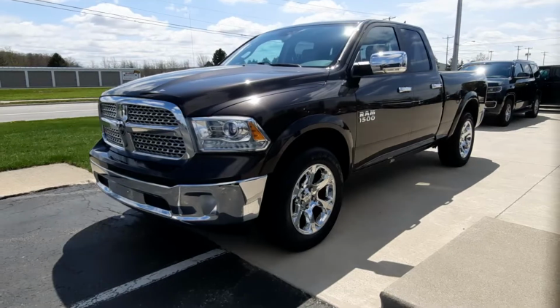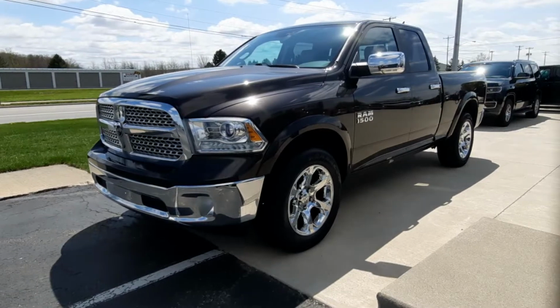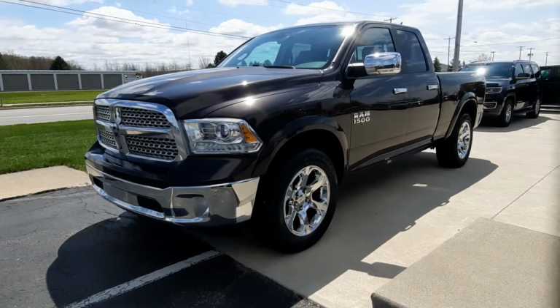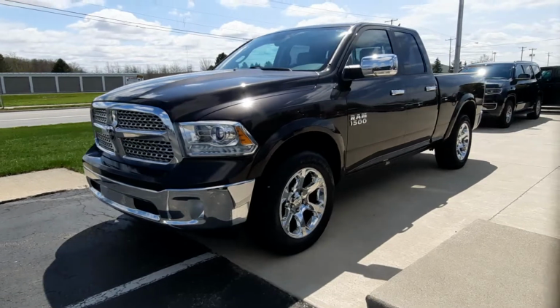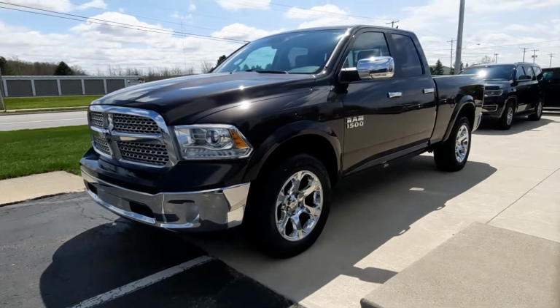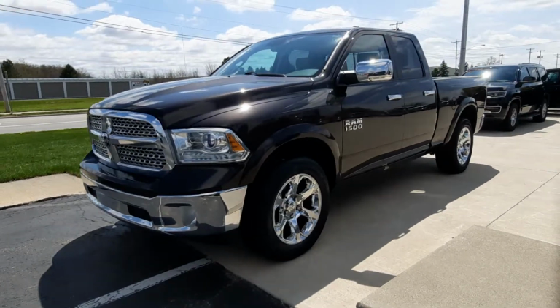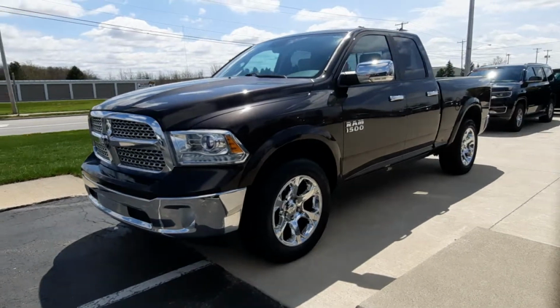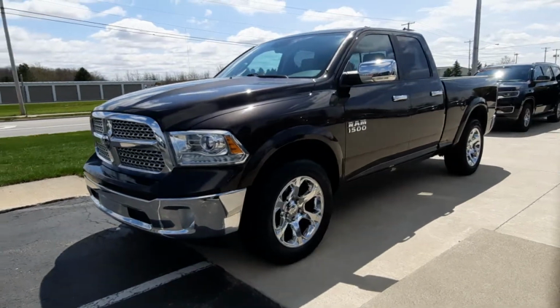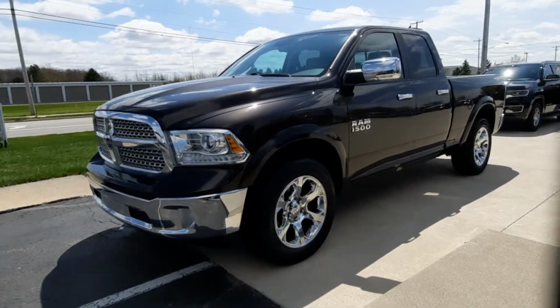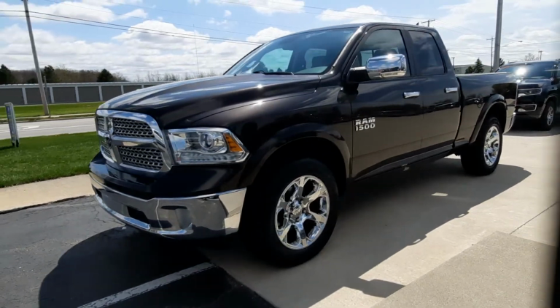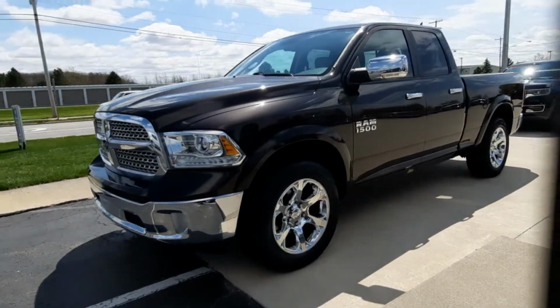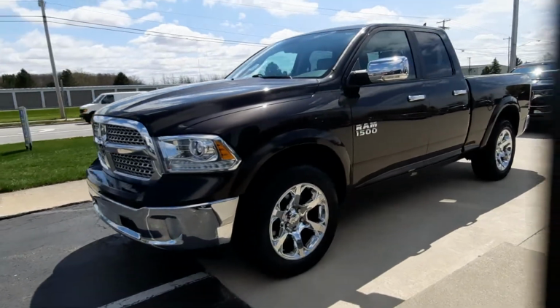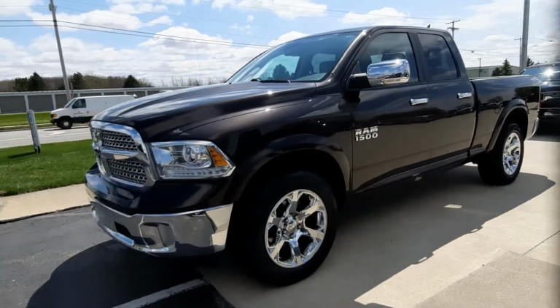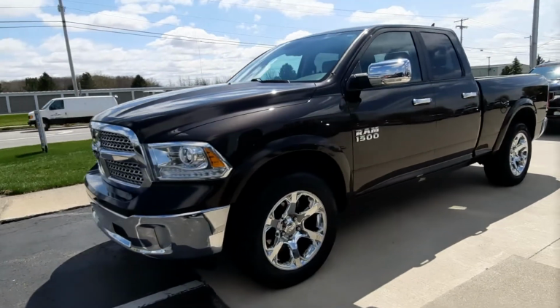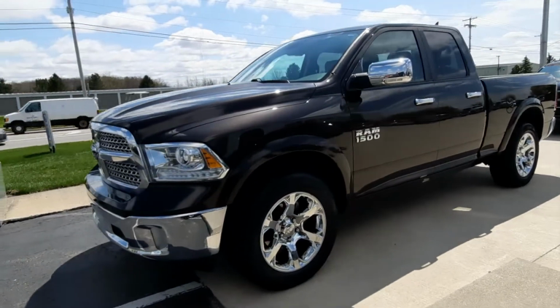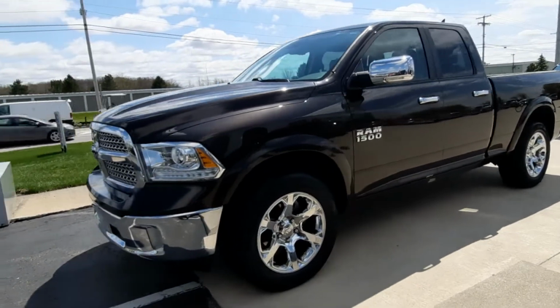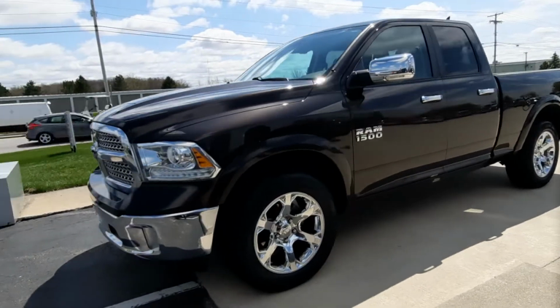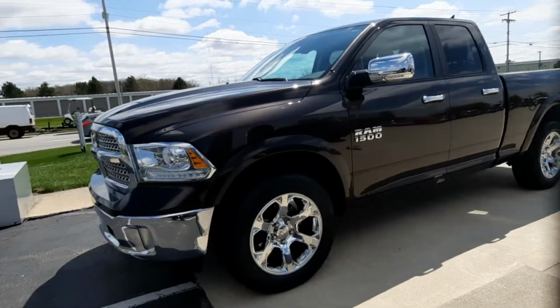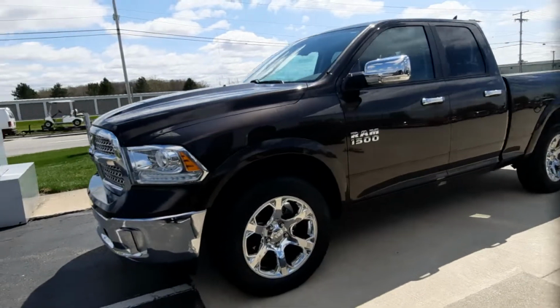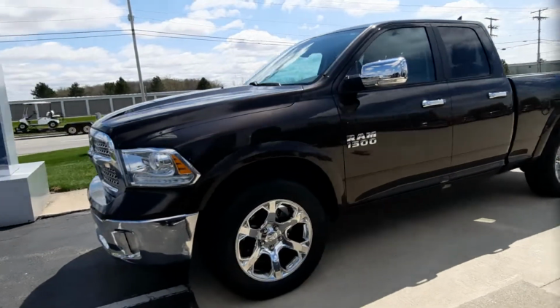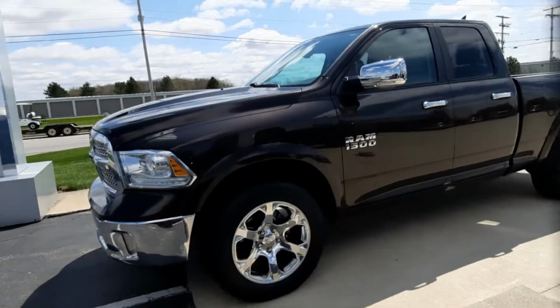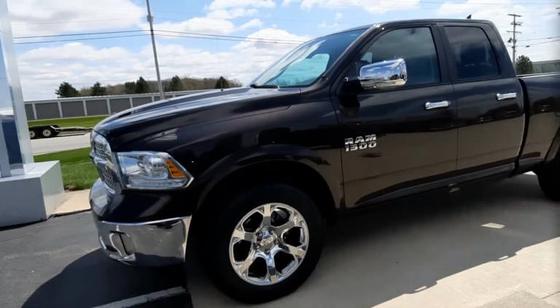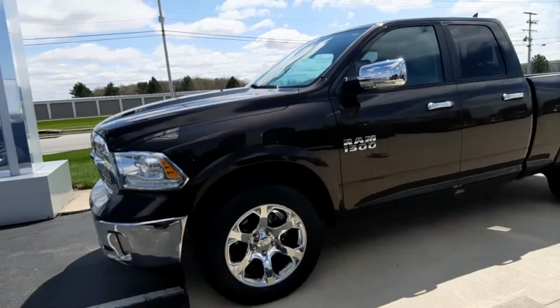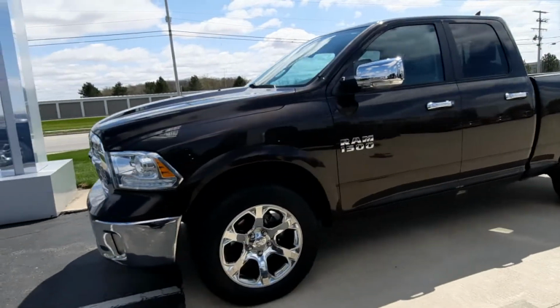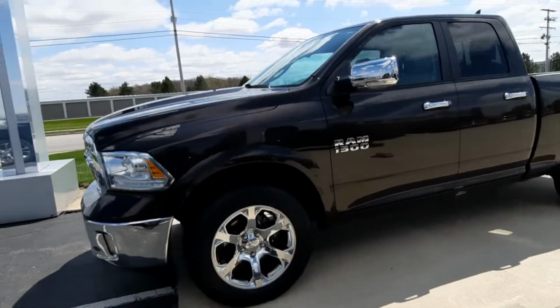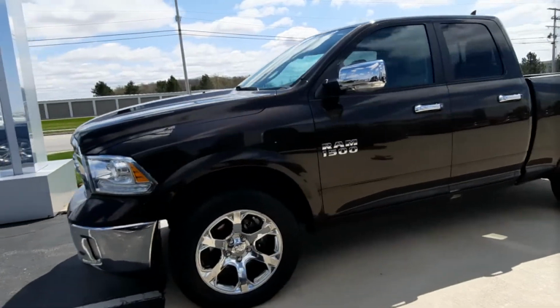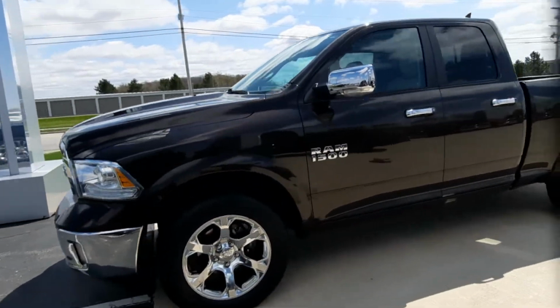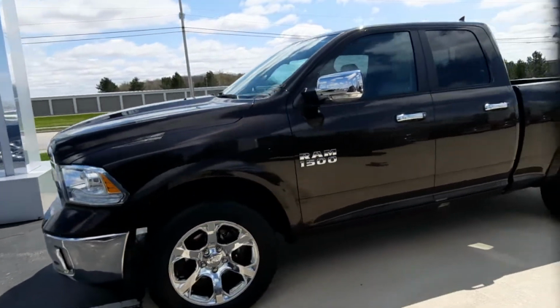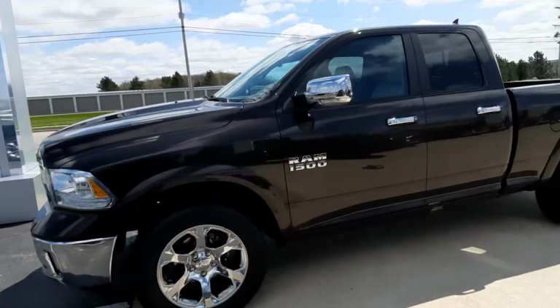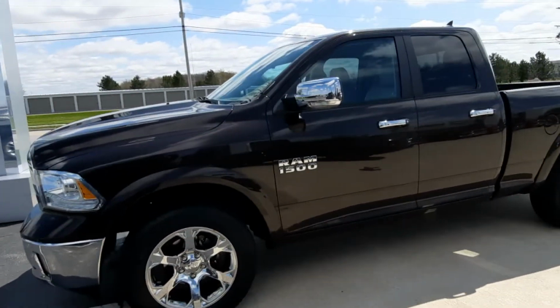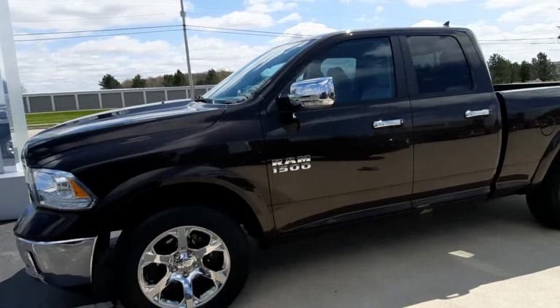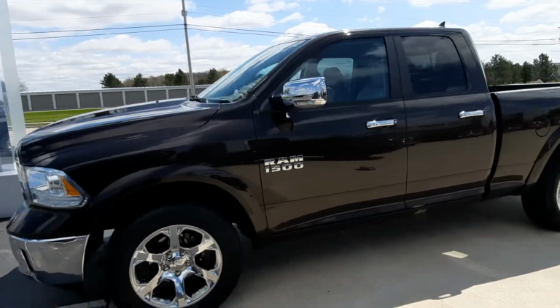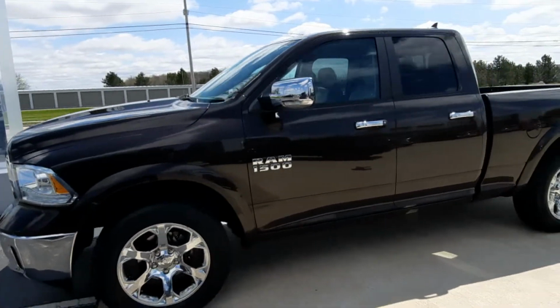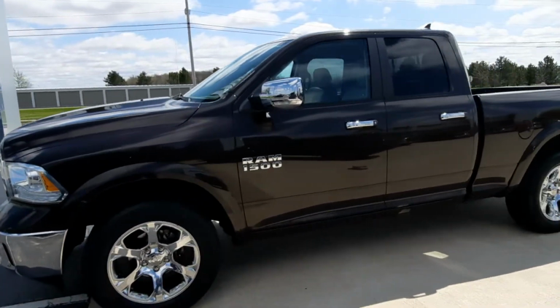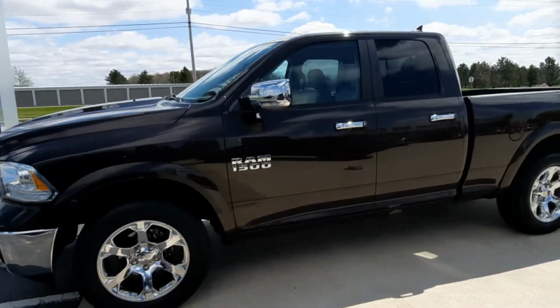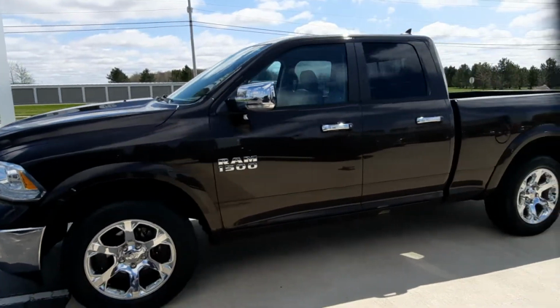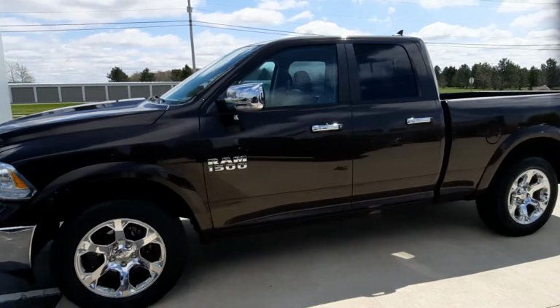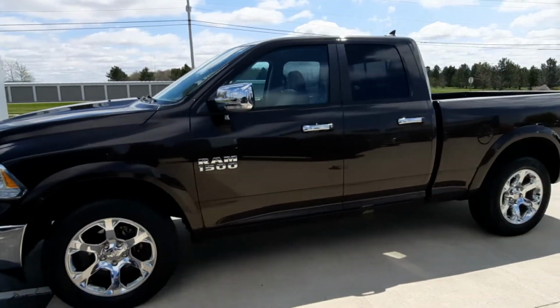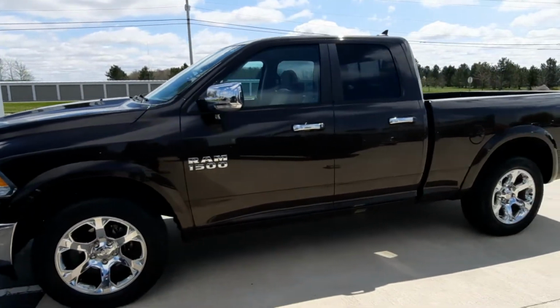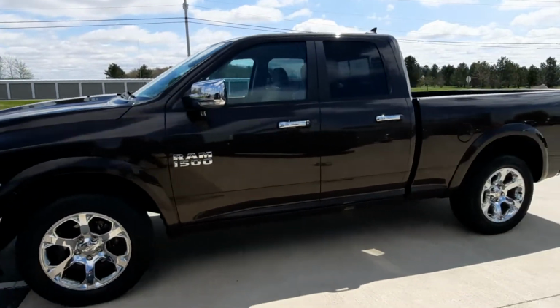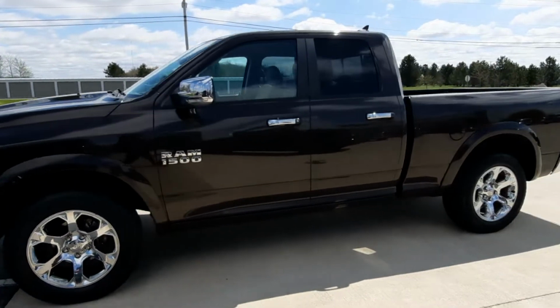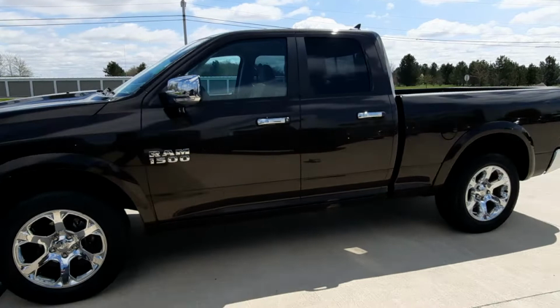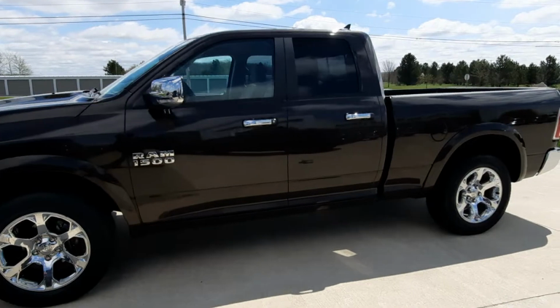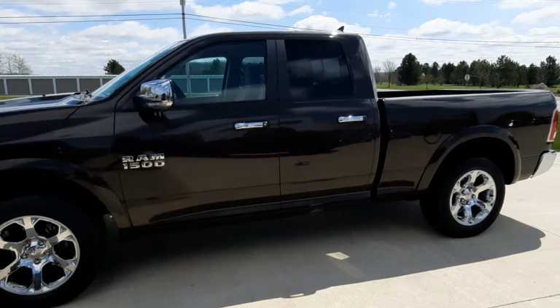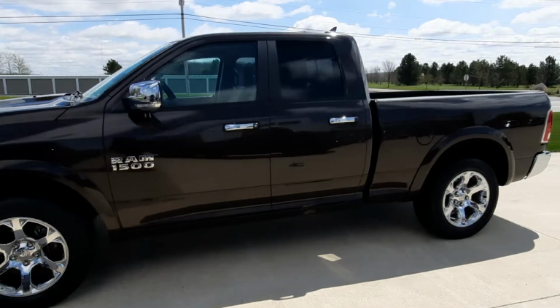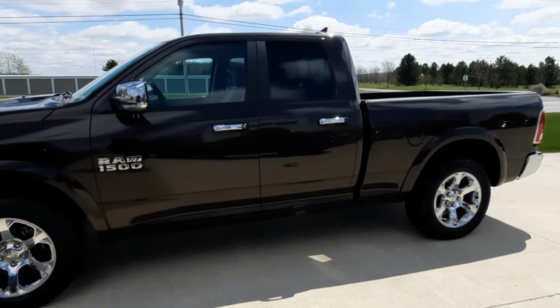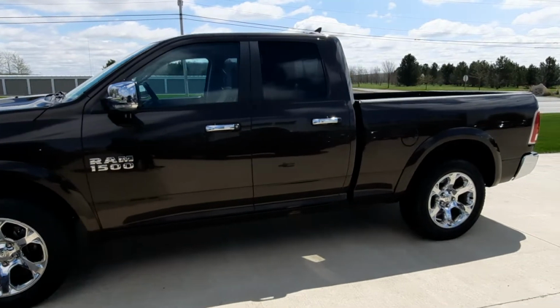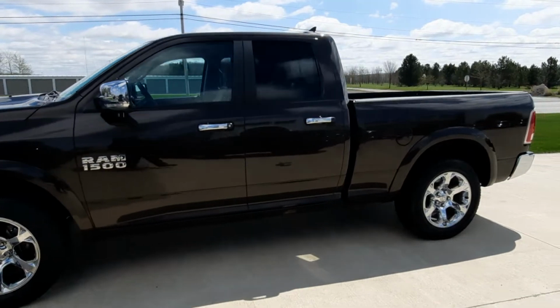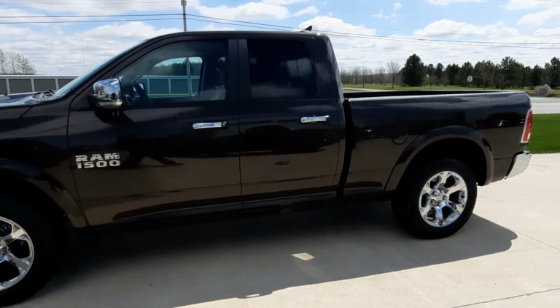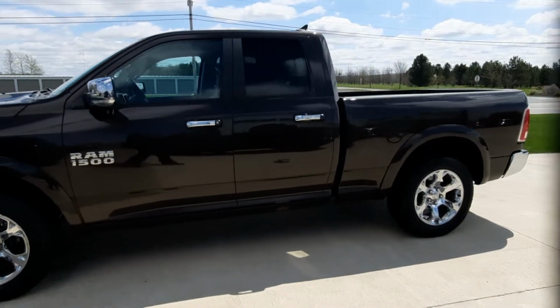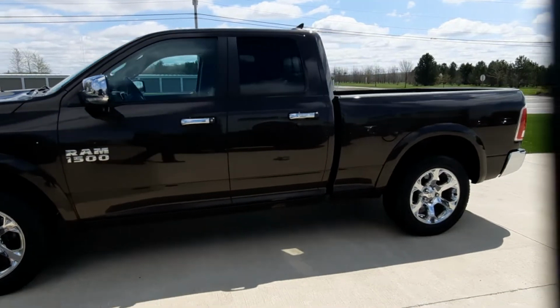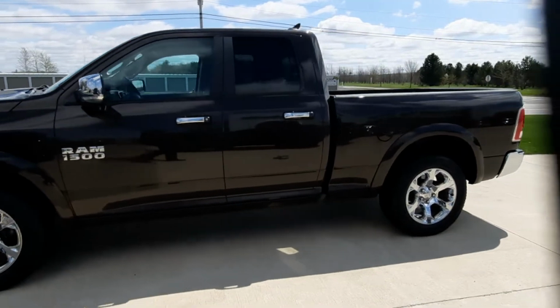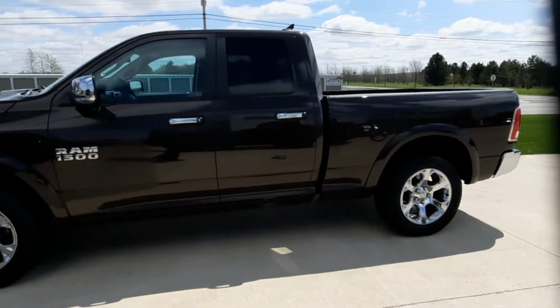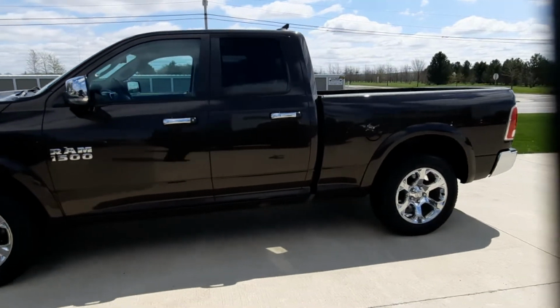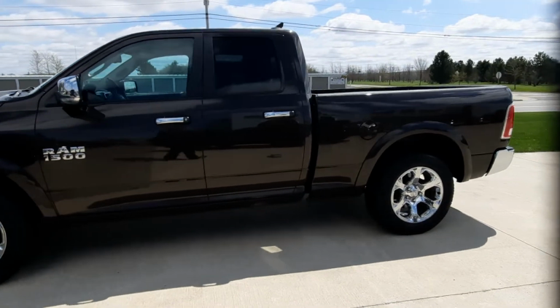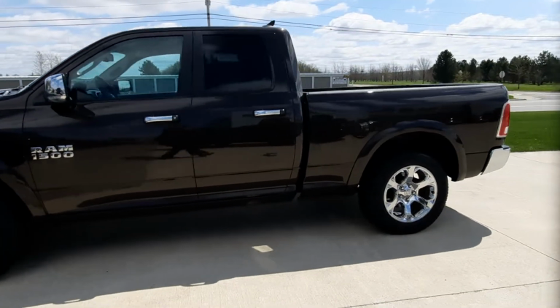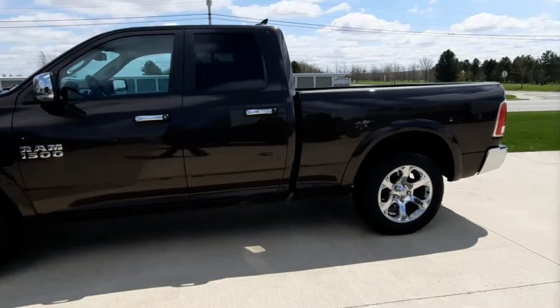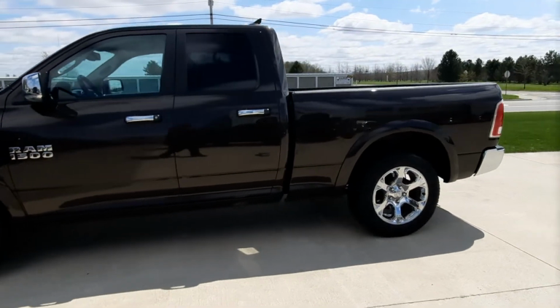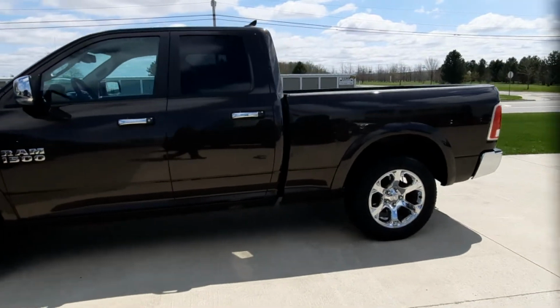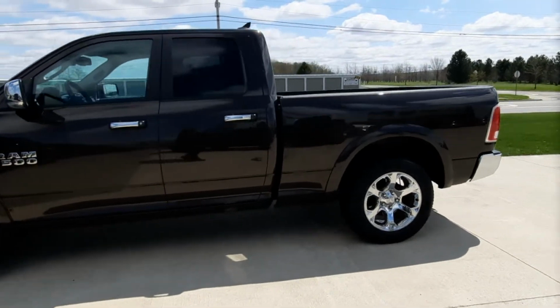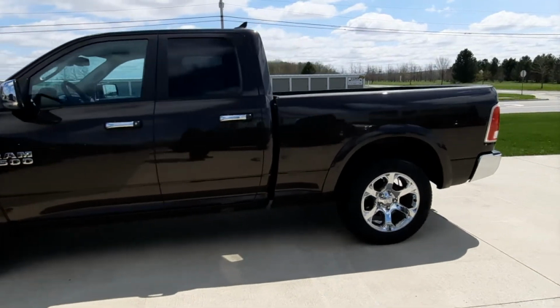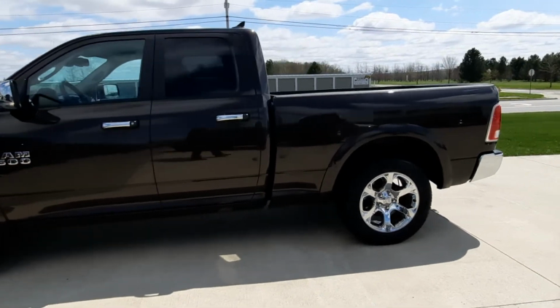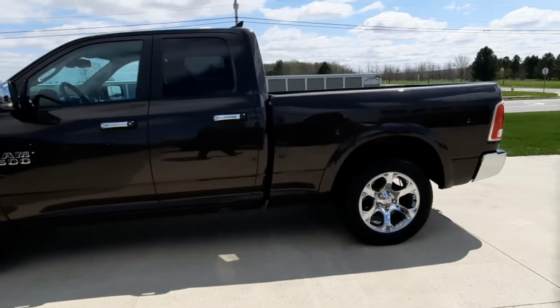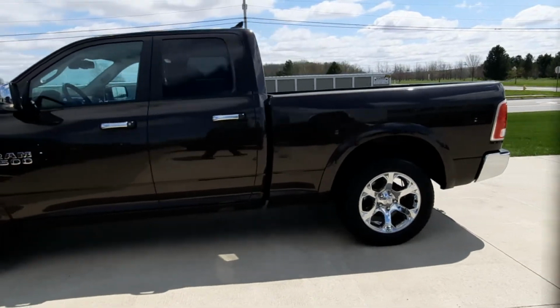Angel here at Terry Hendricks Chrysler, going to take you on a quick walk around of this 2016 Ram 1500 Laramie.